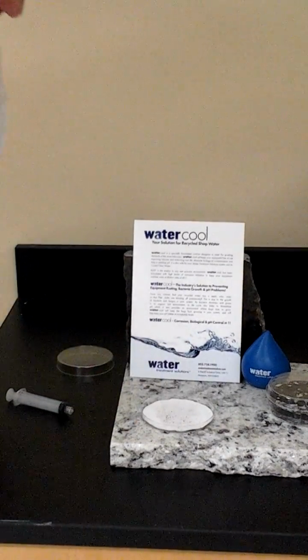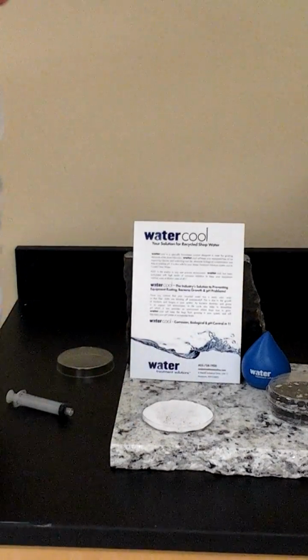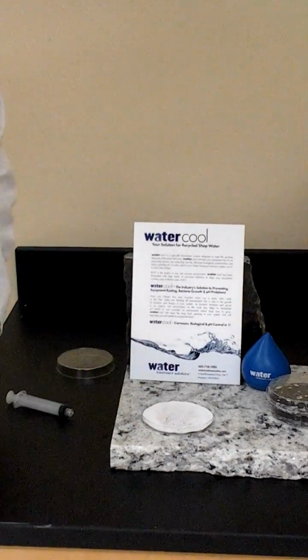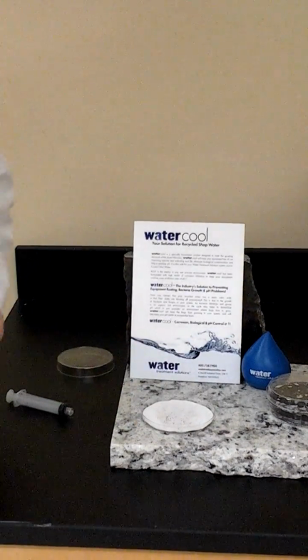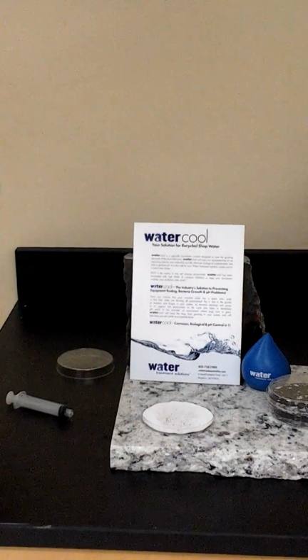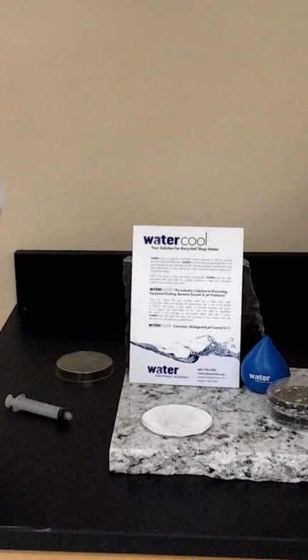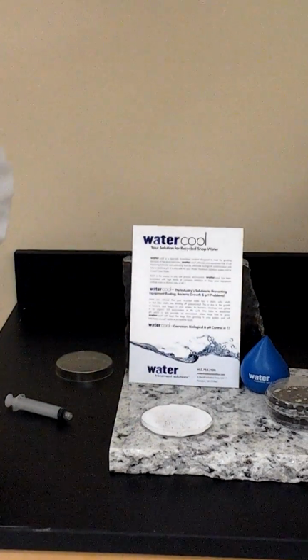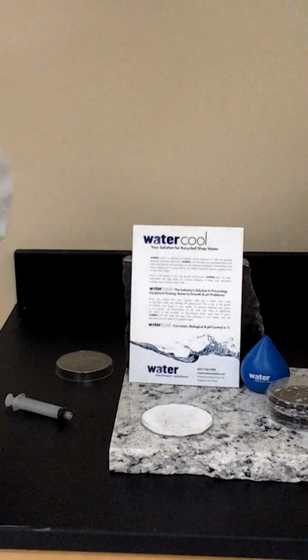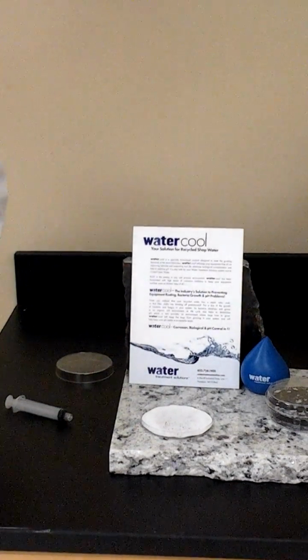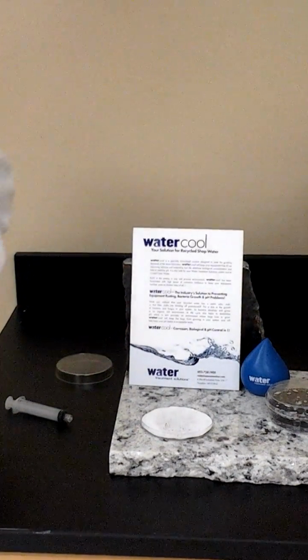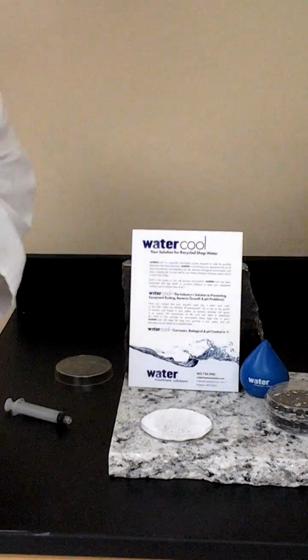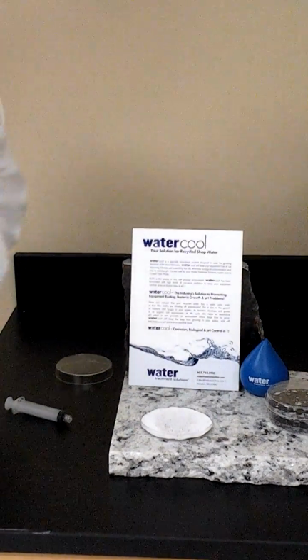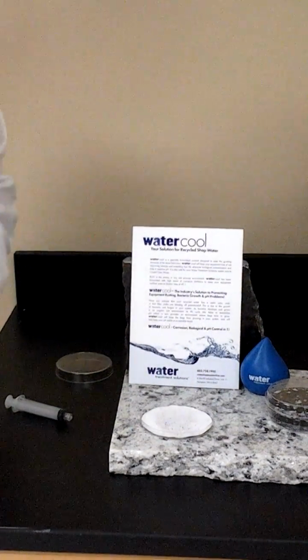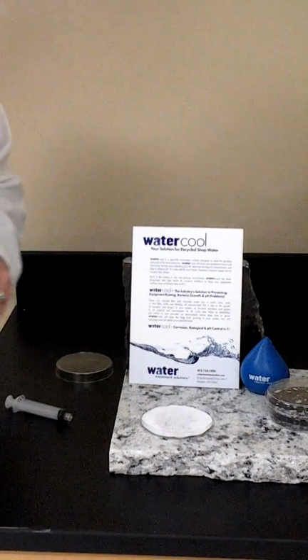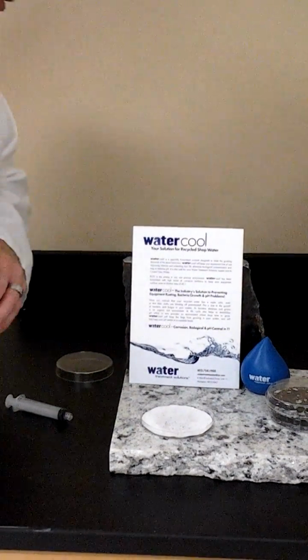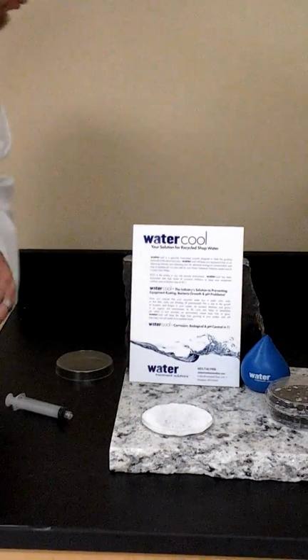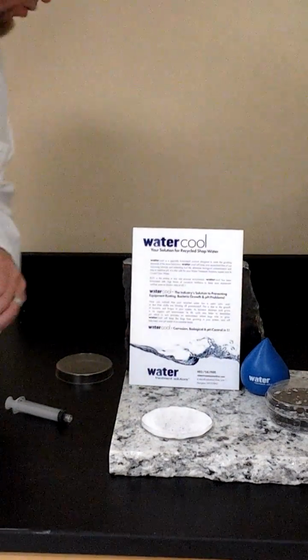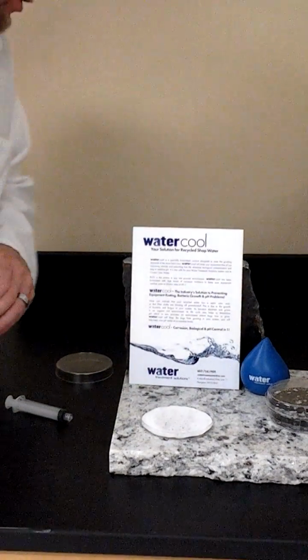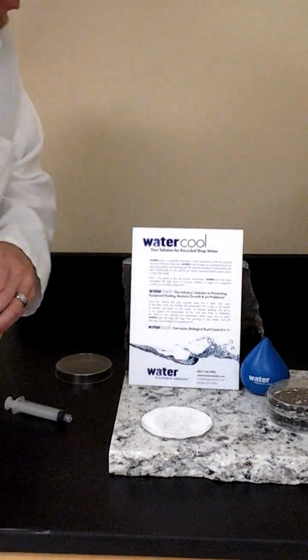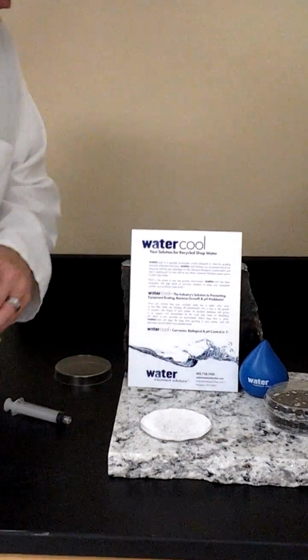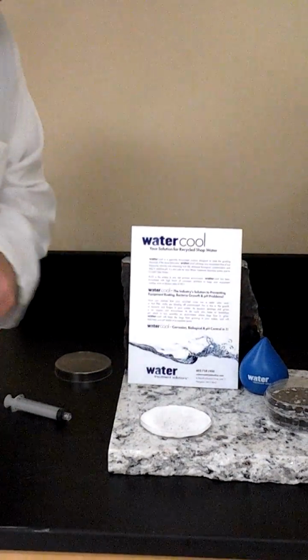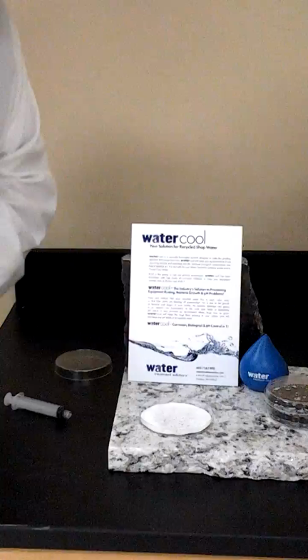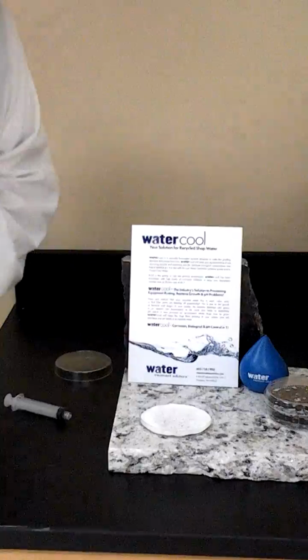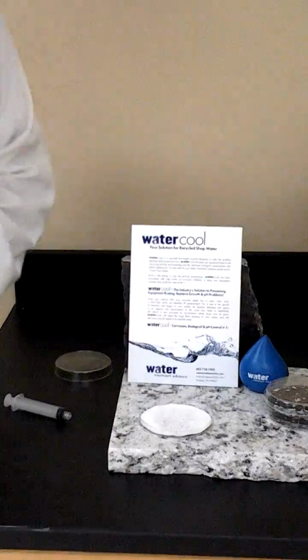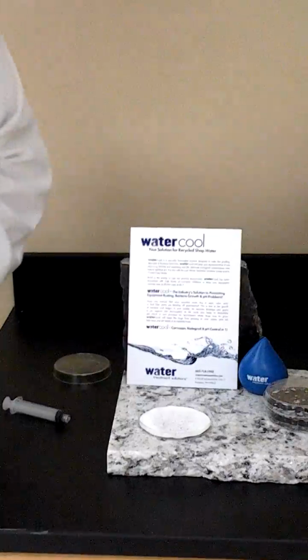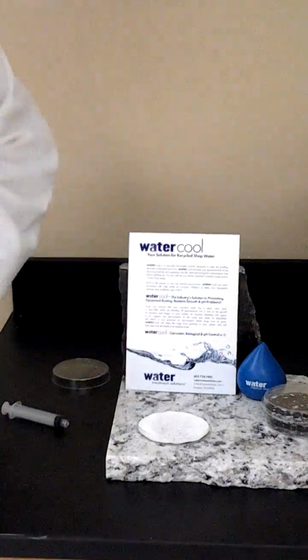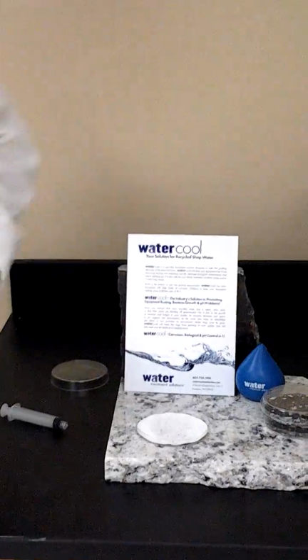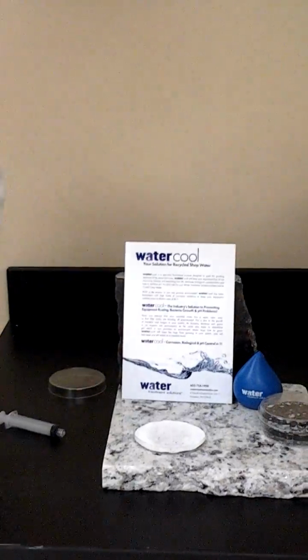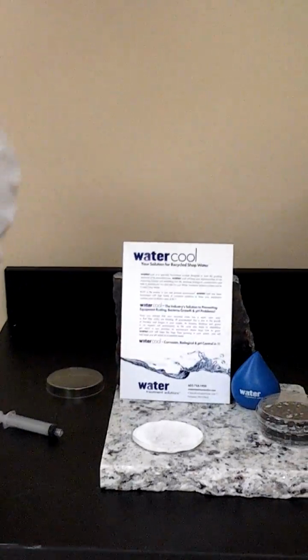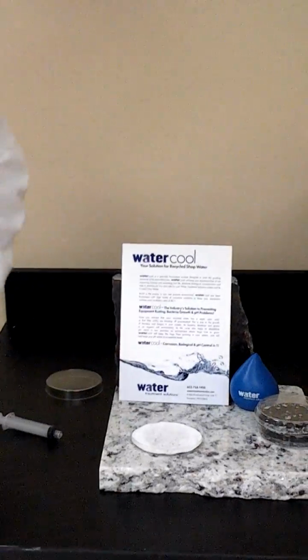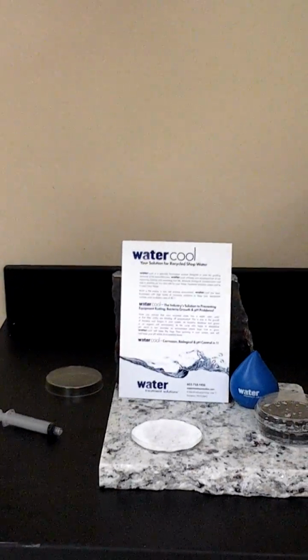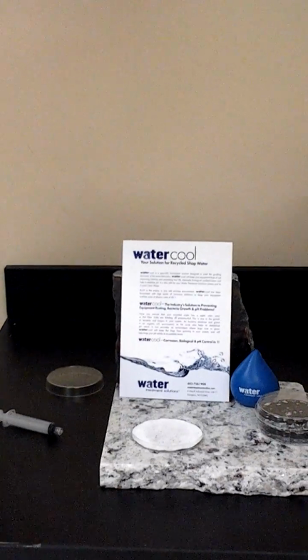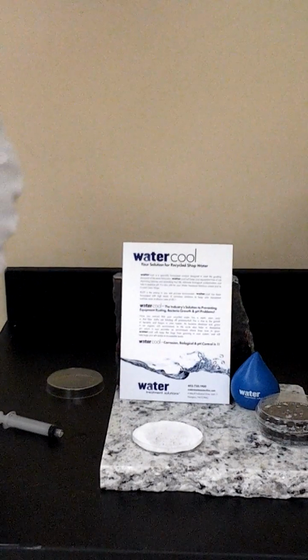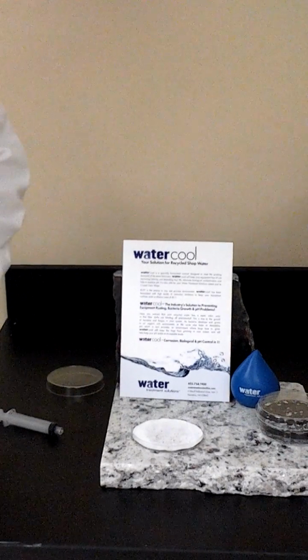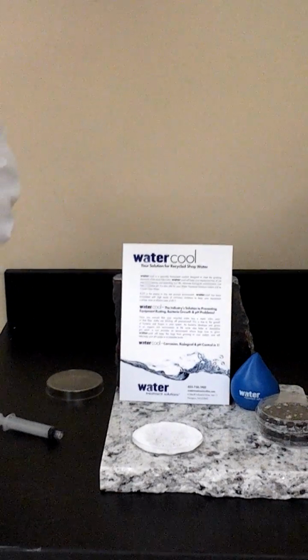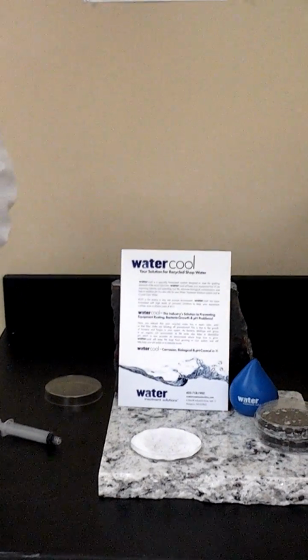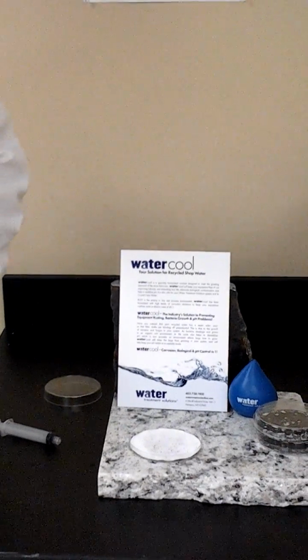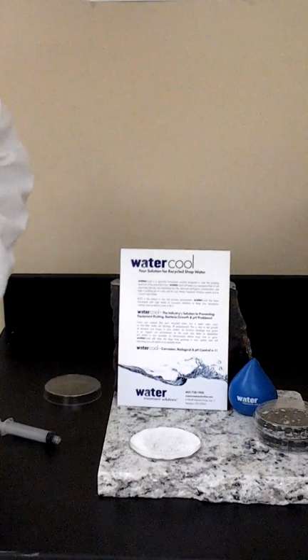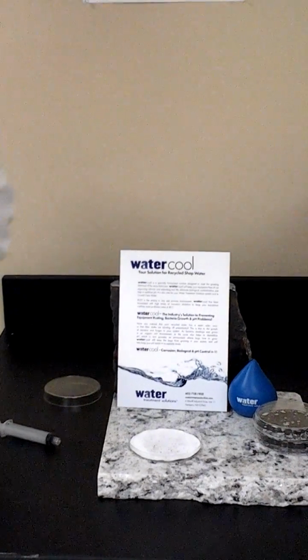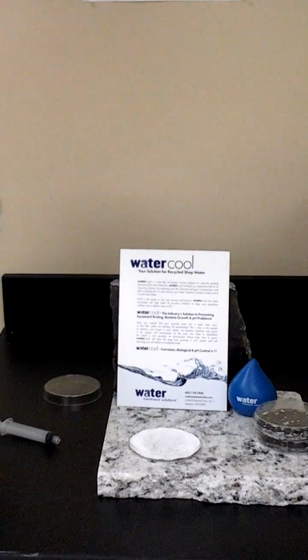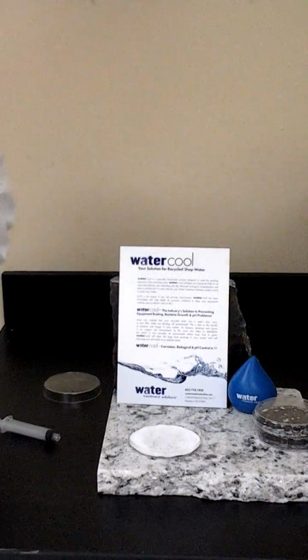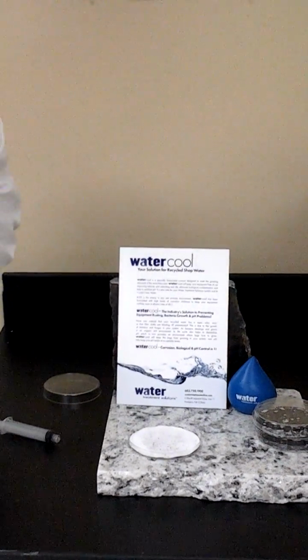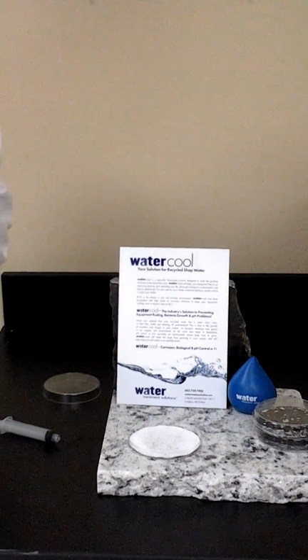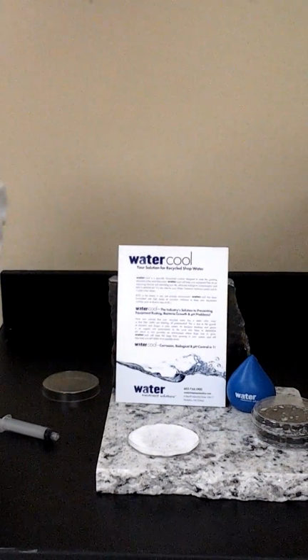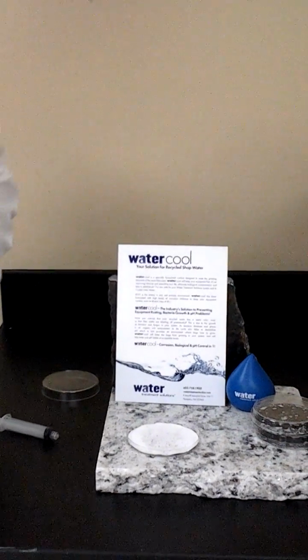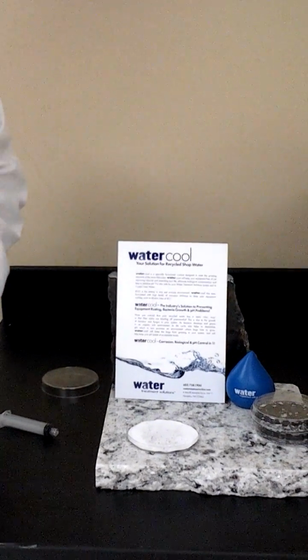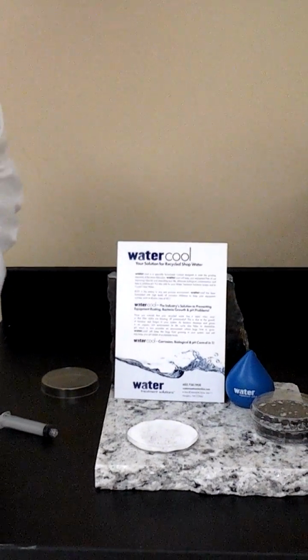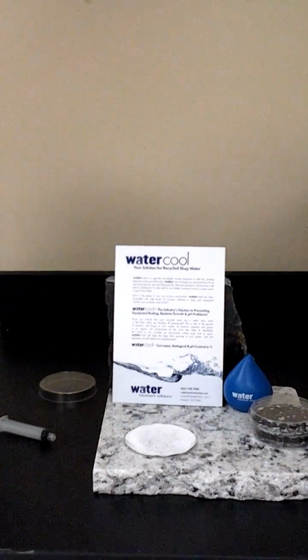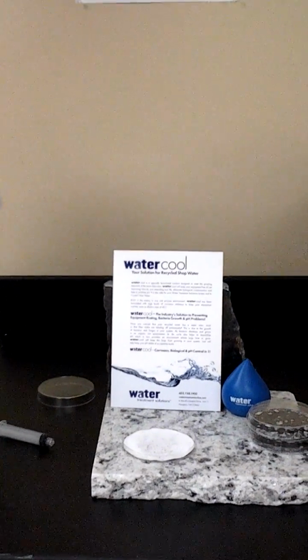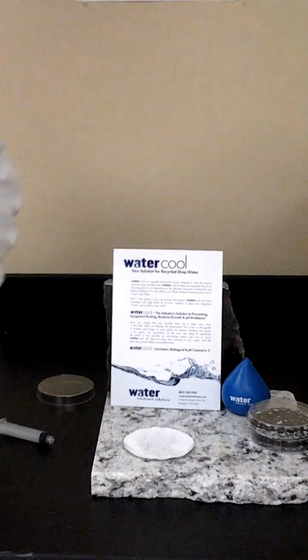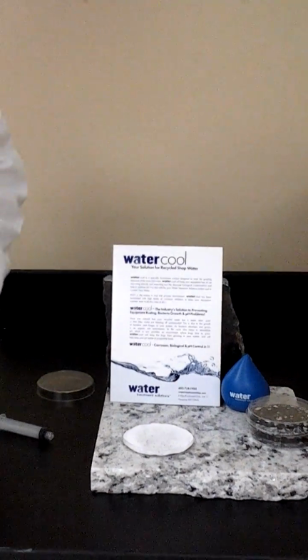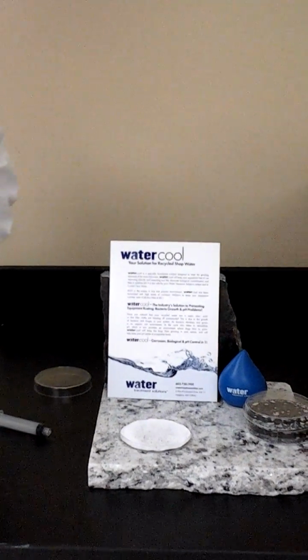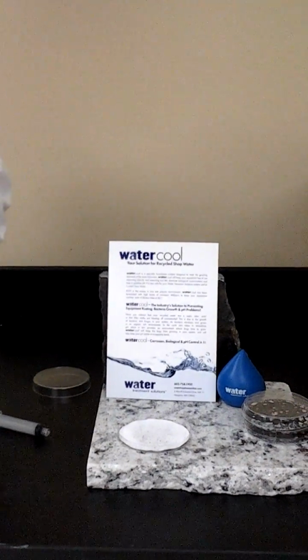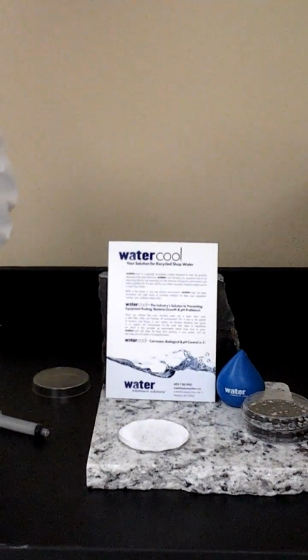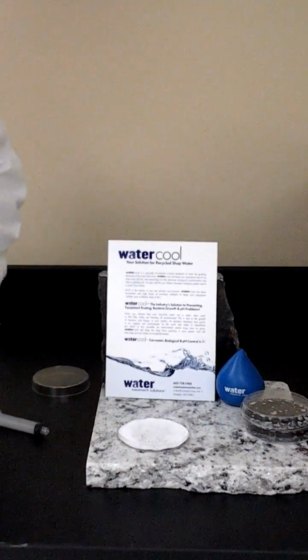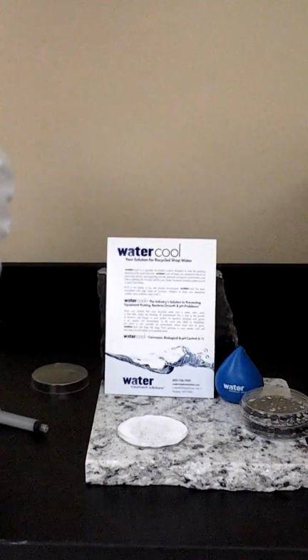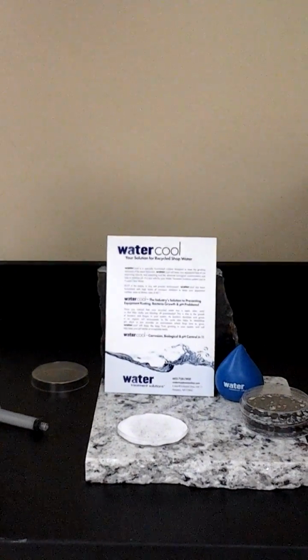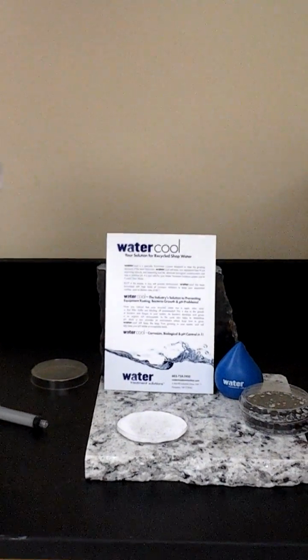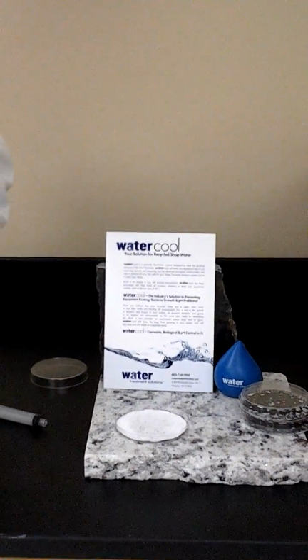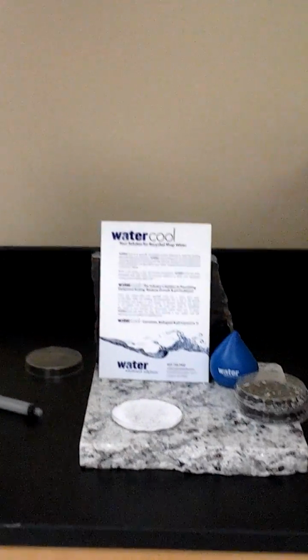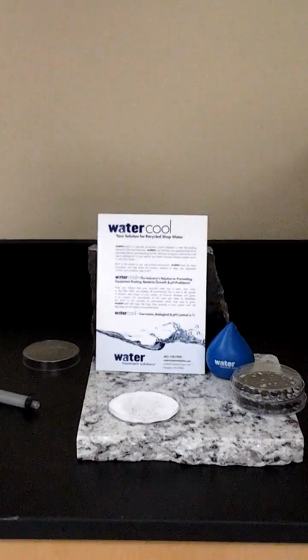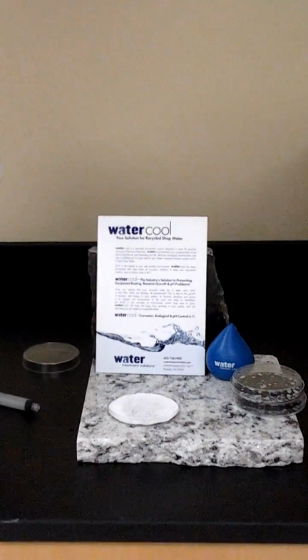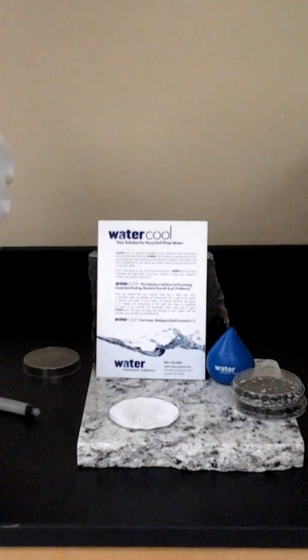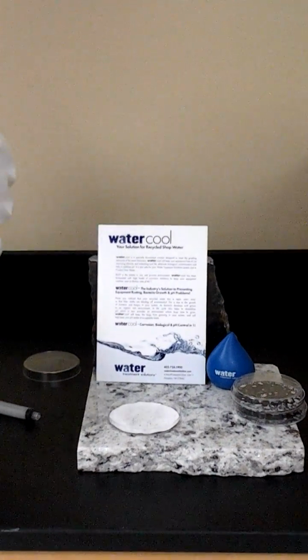If you have any questions, please contact your water treatment solutions representative for advice. Thank you.